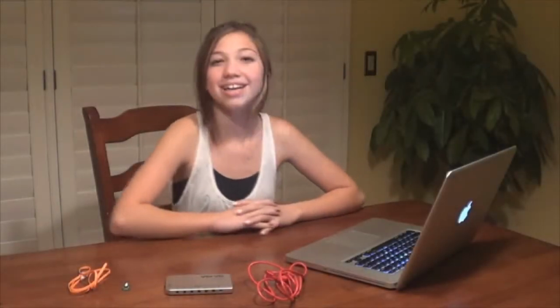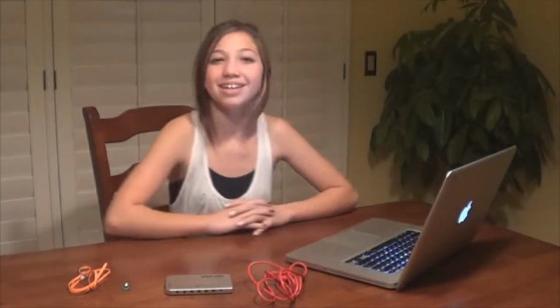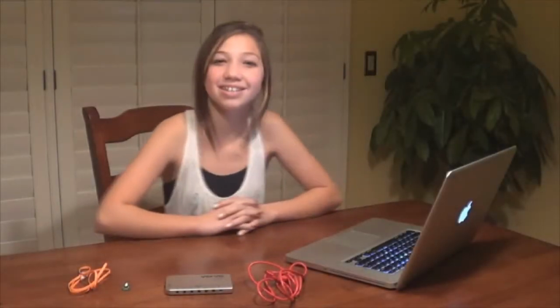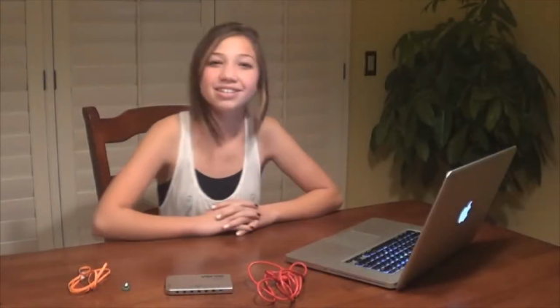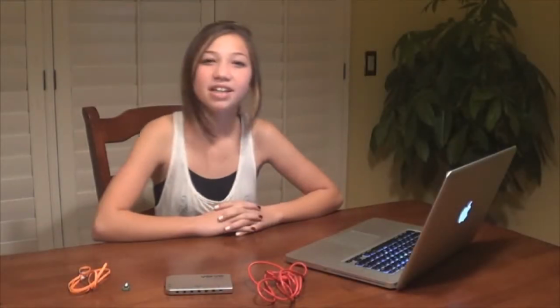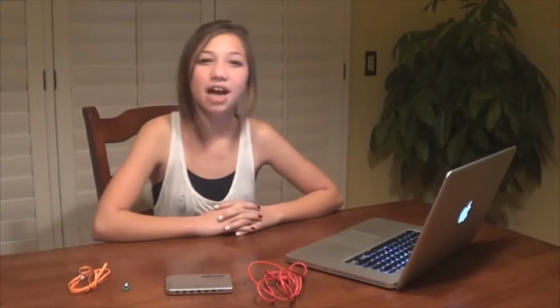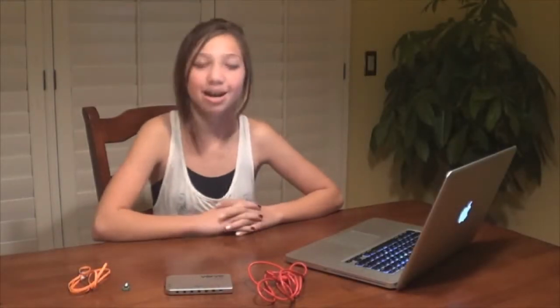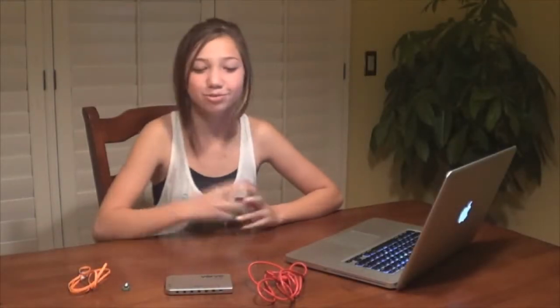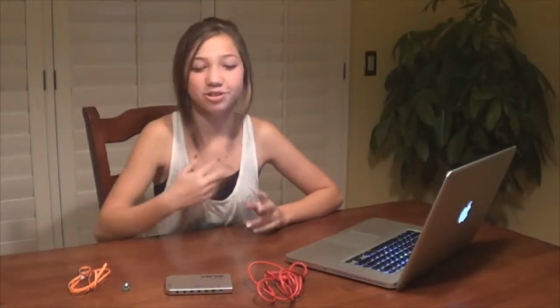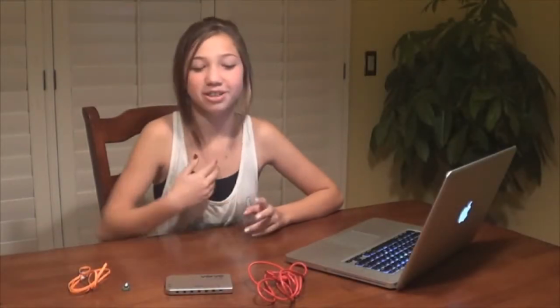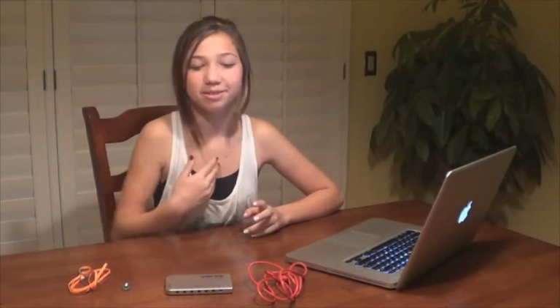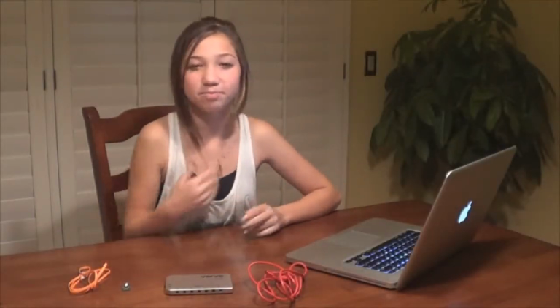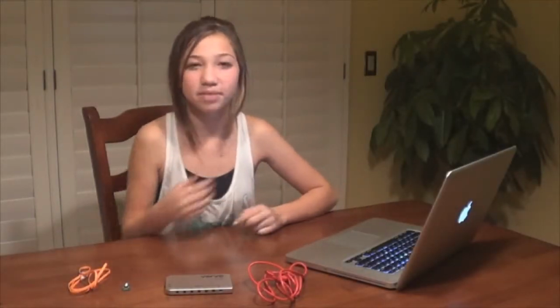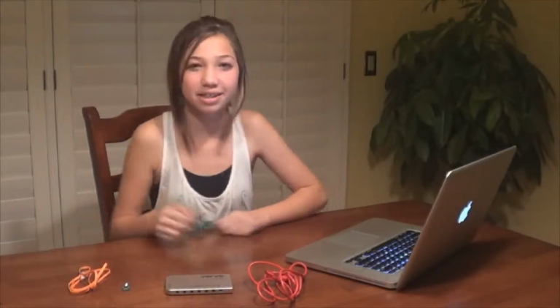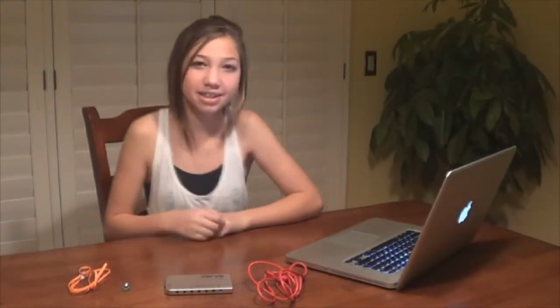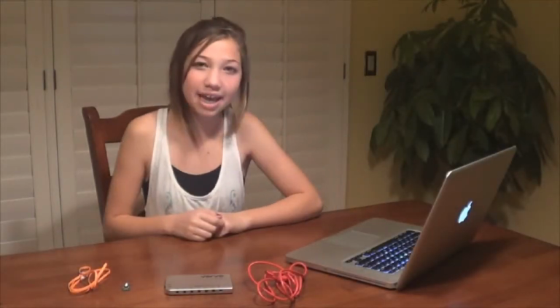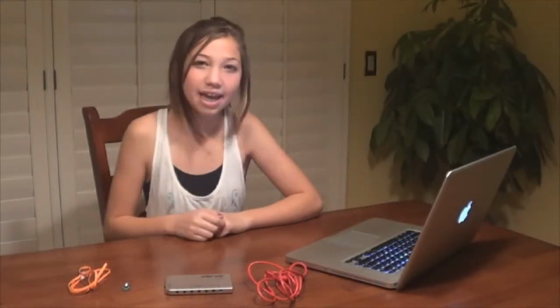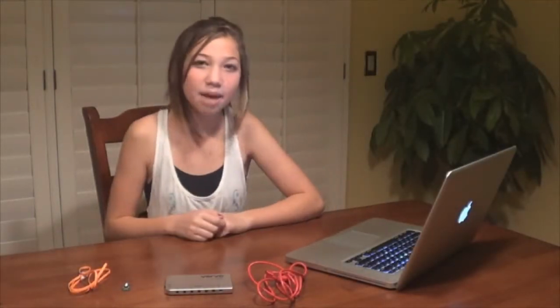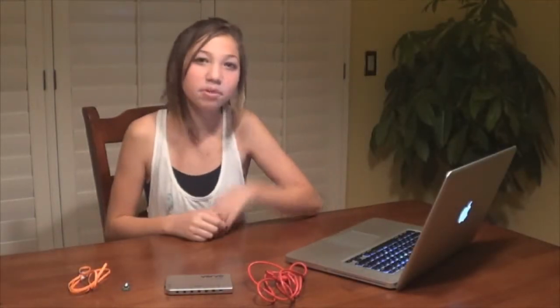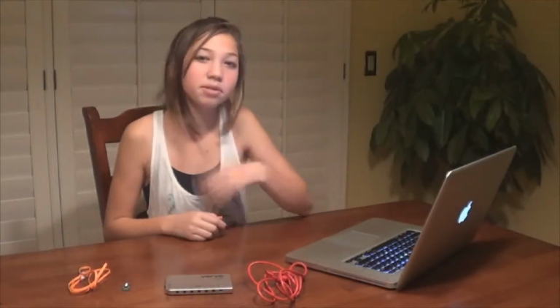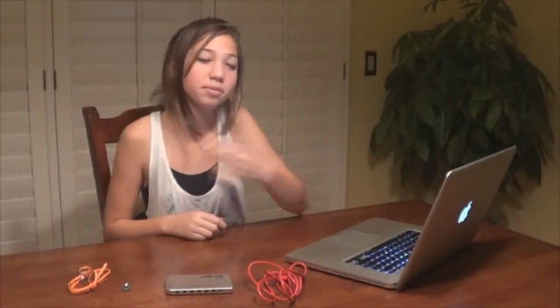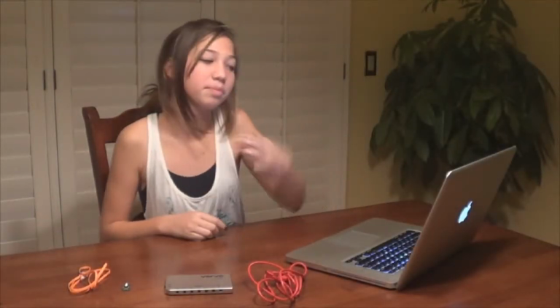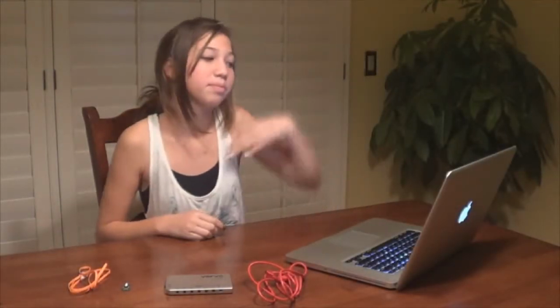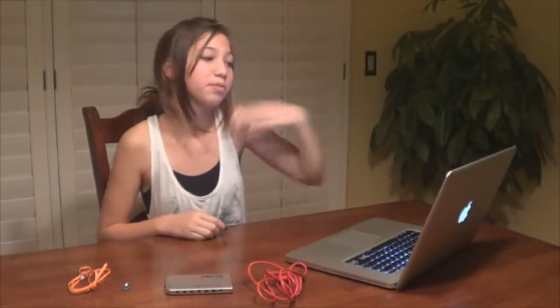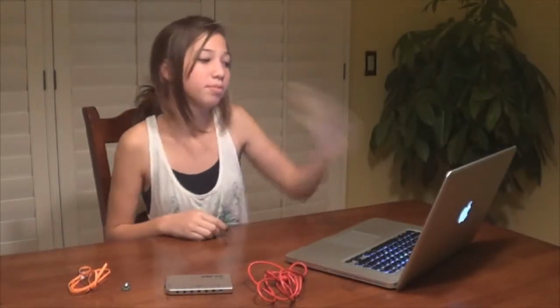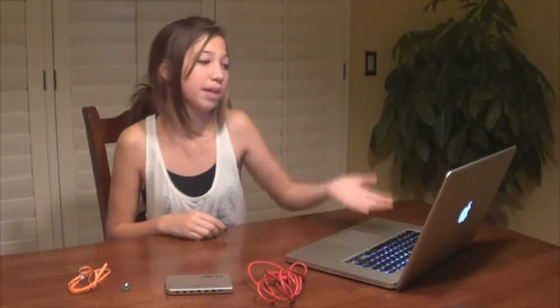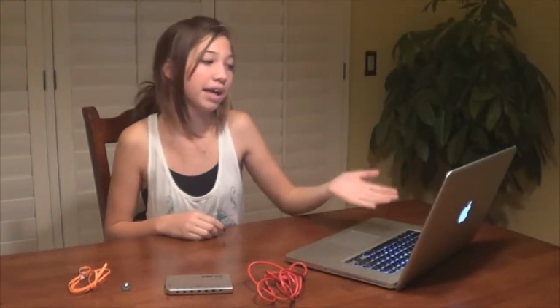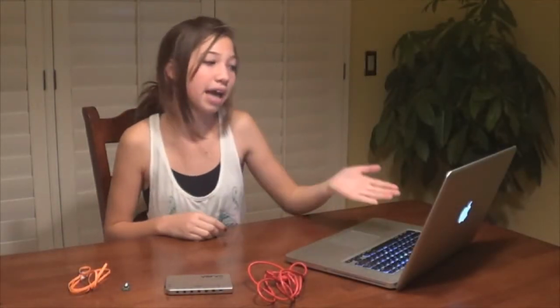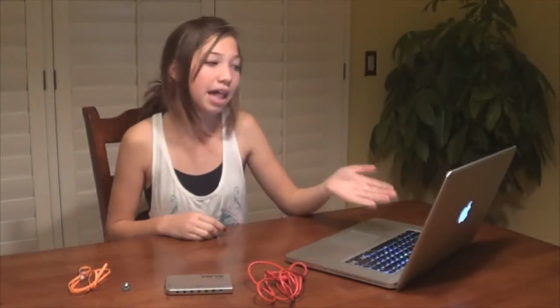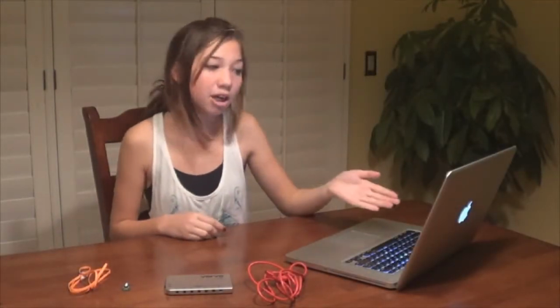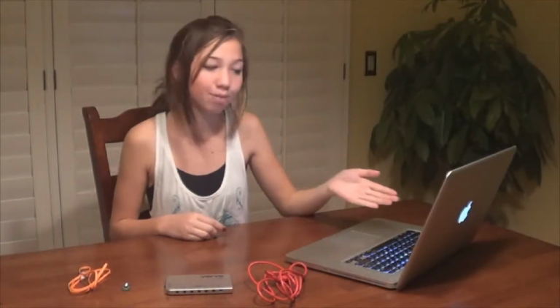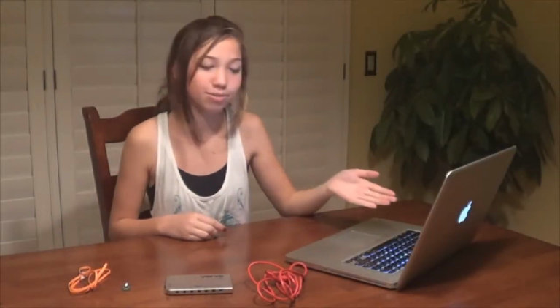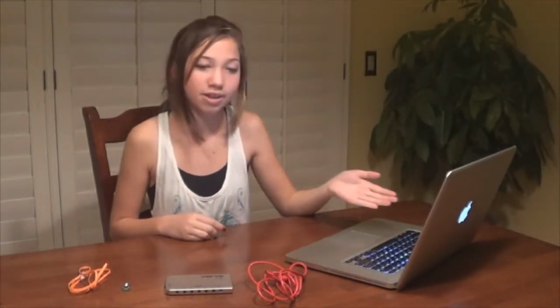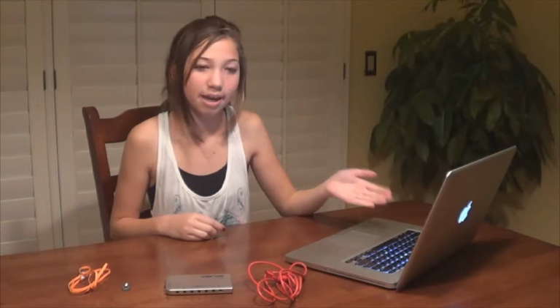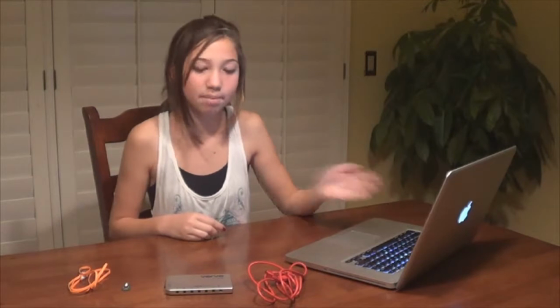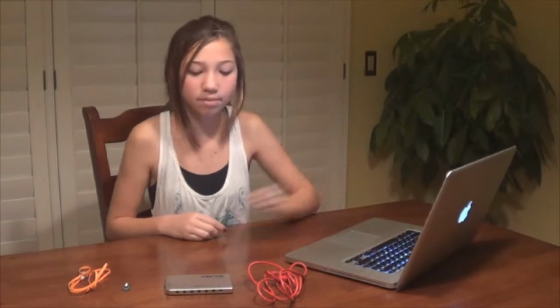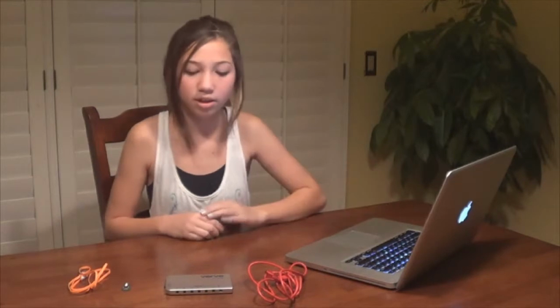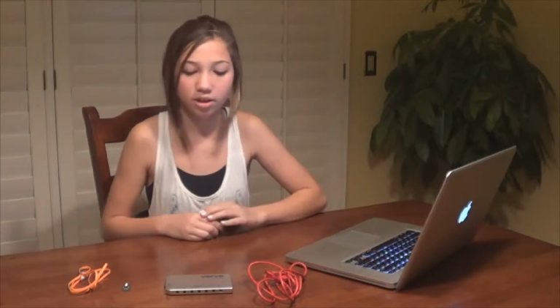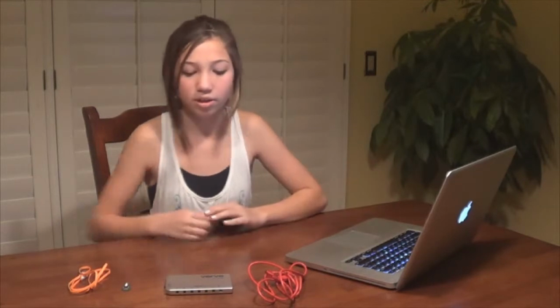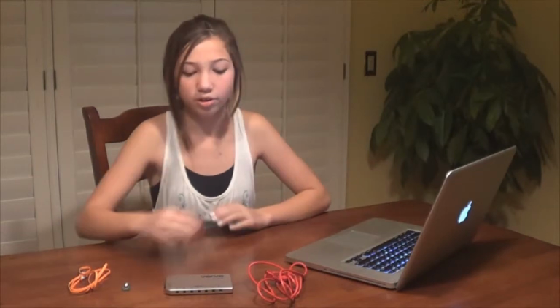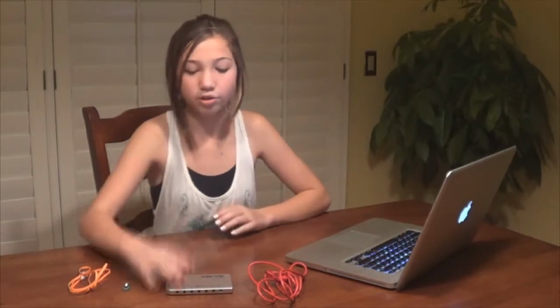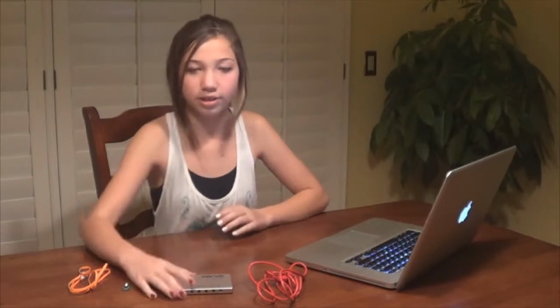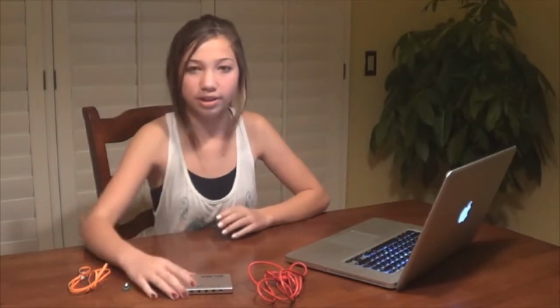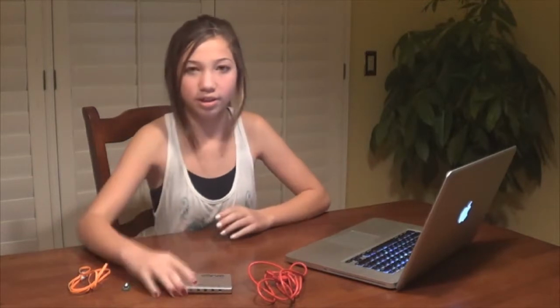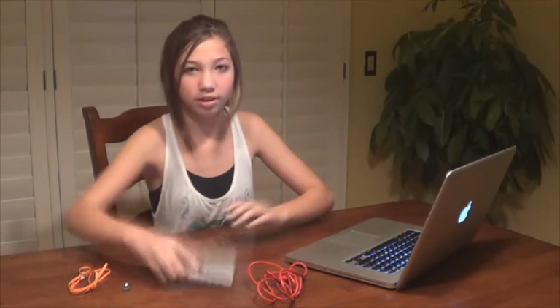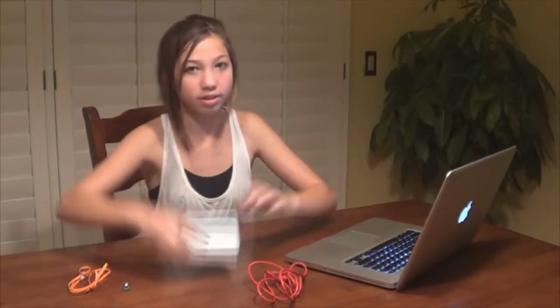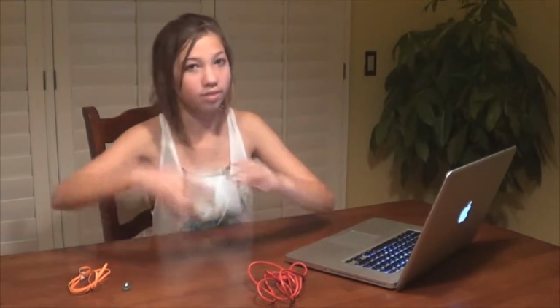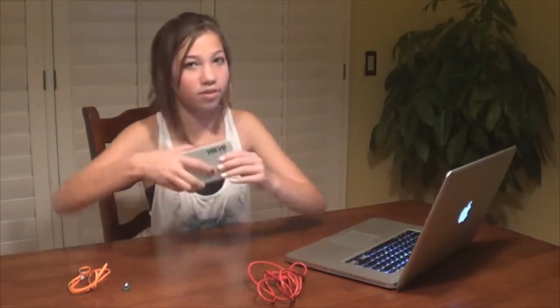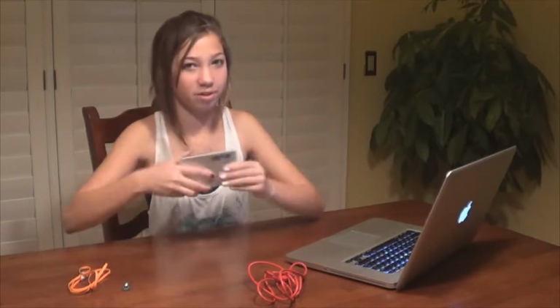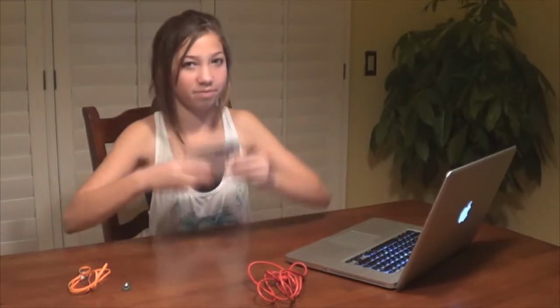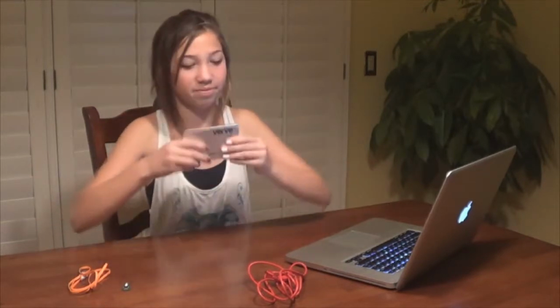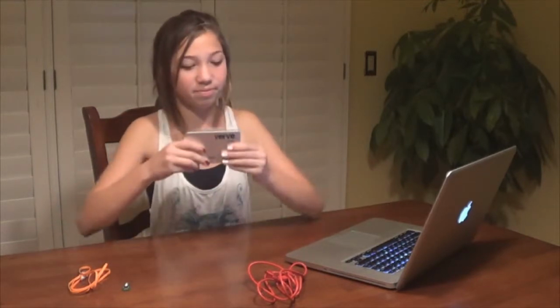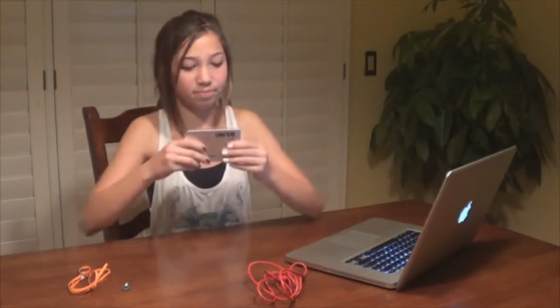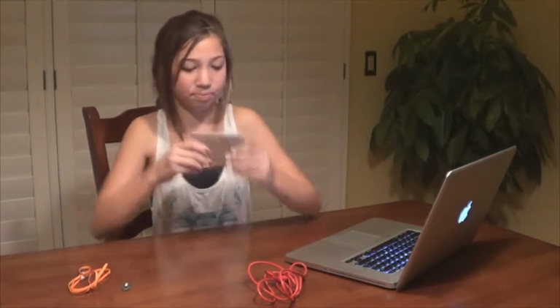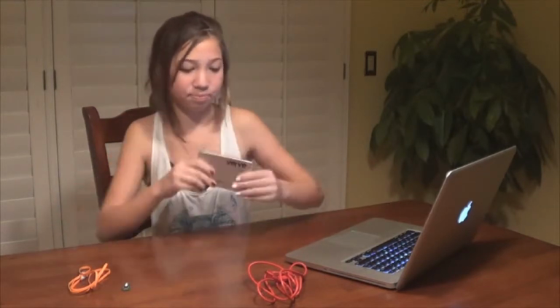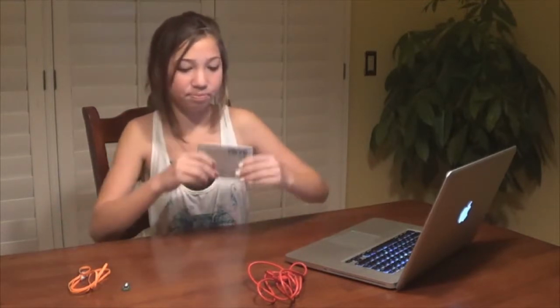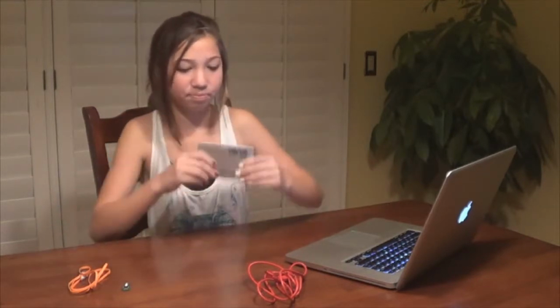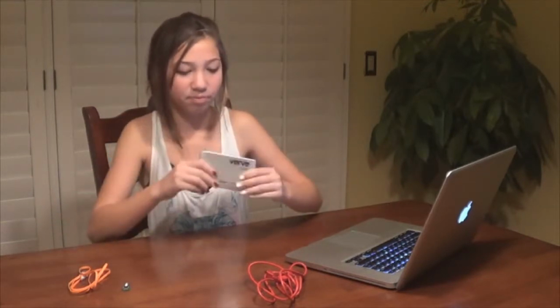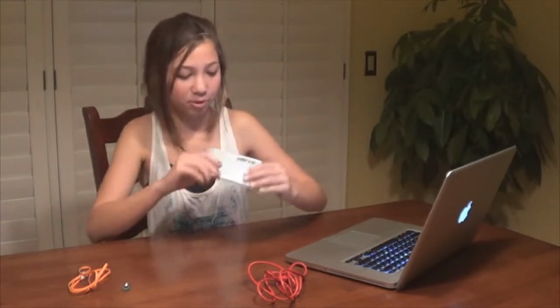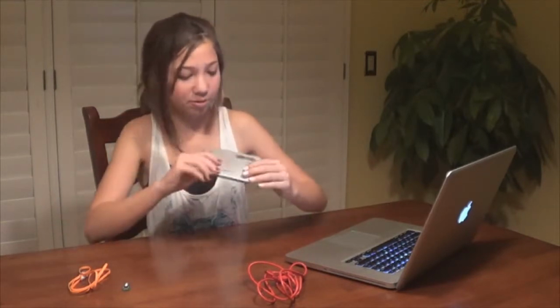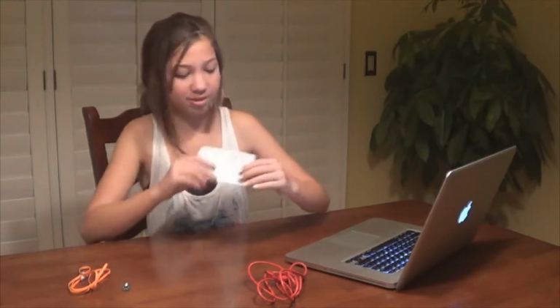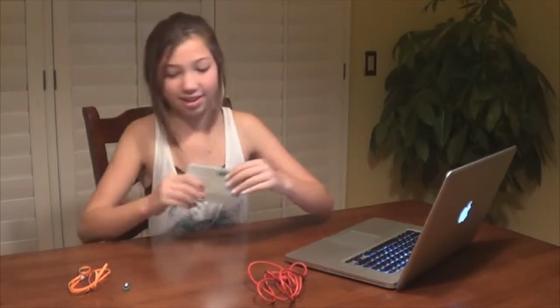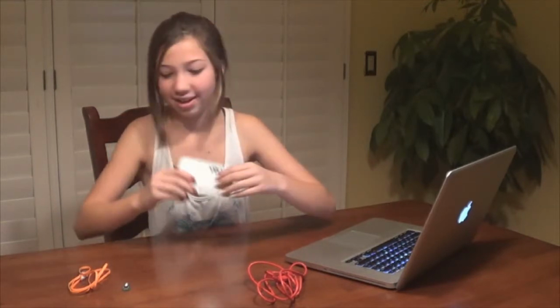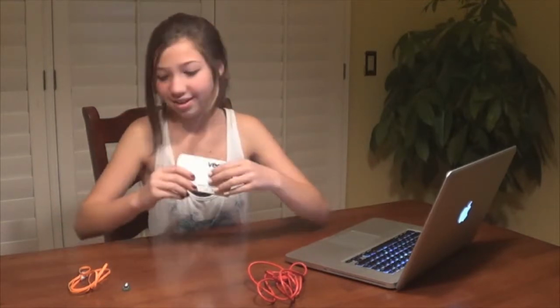Hi, I'm Josie, and today I'm going to be playing a helicopter game using the Verve. It's light.